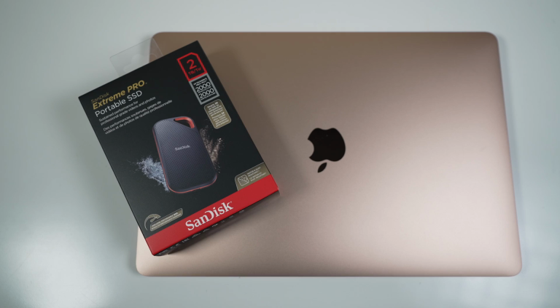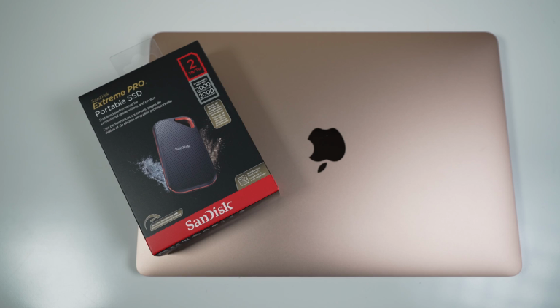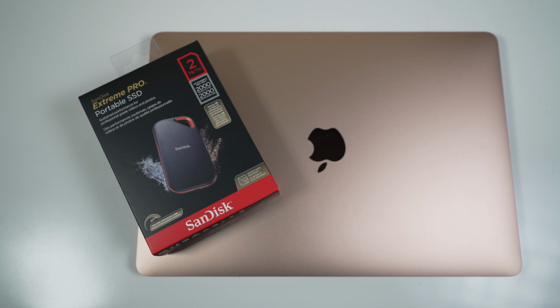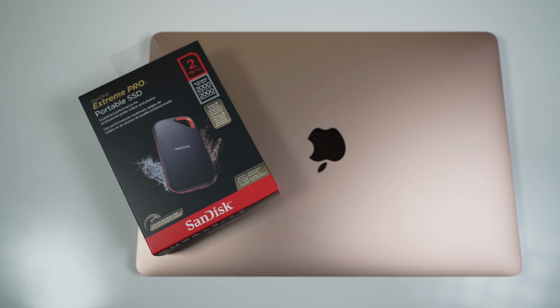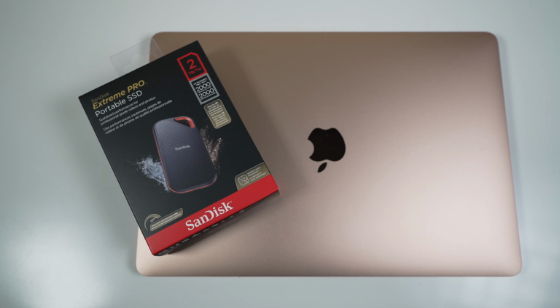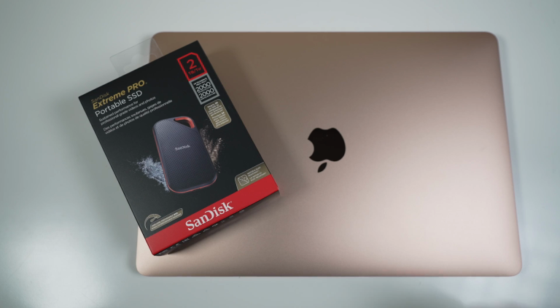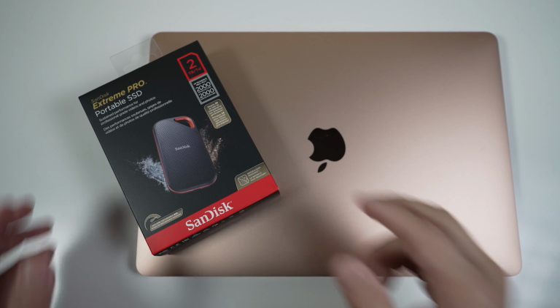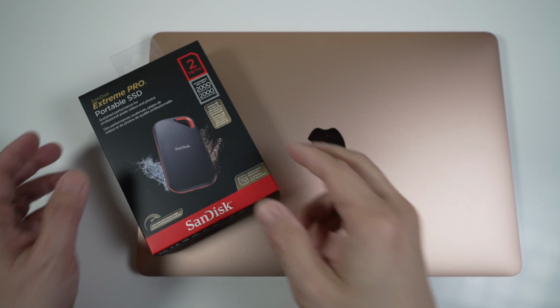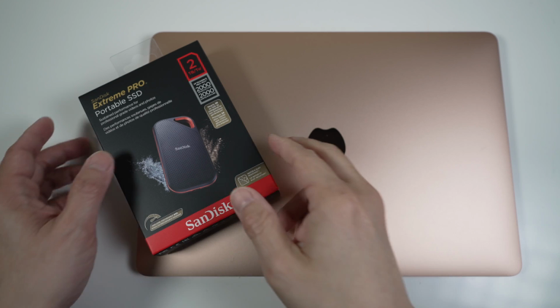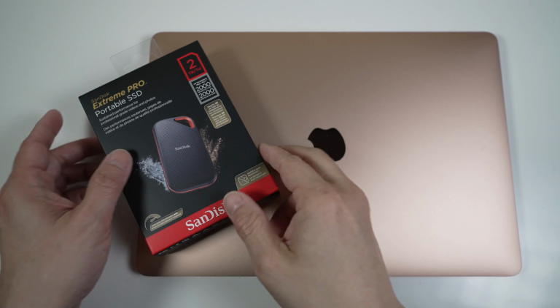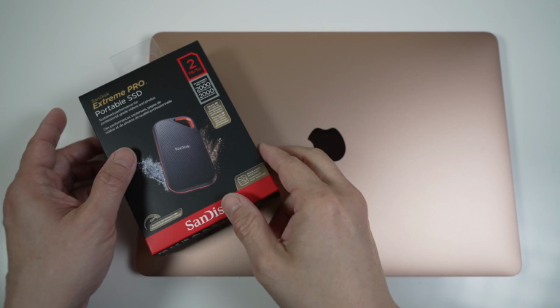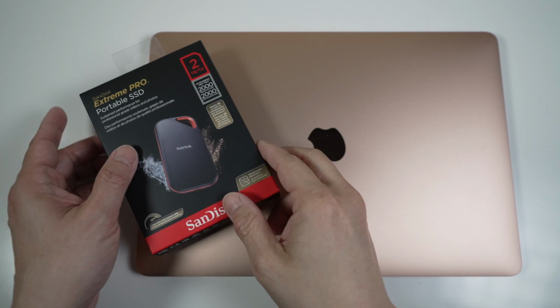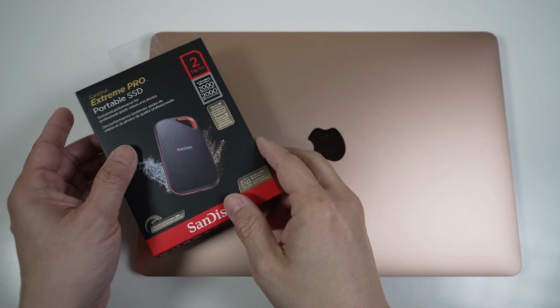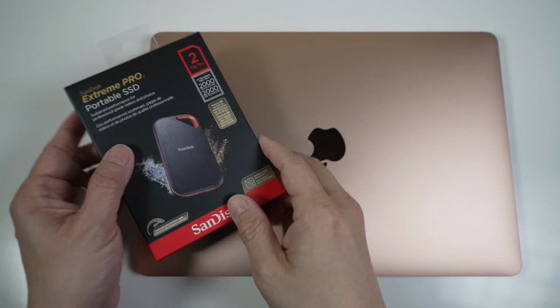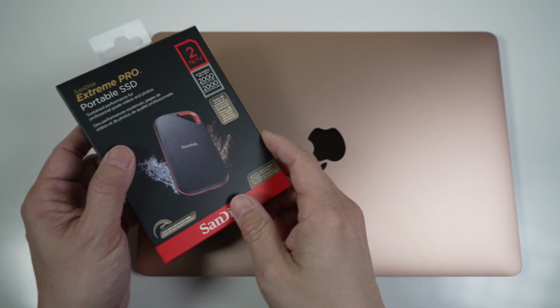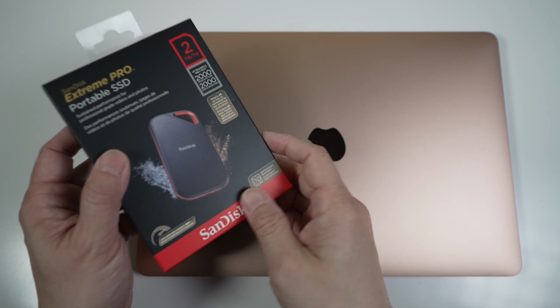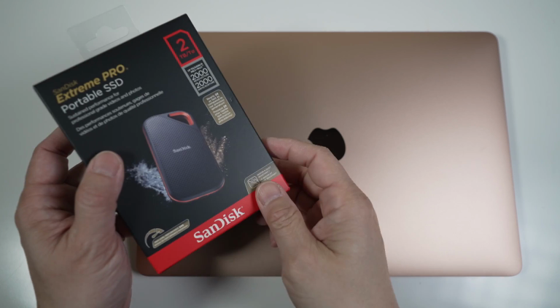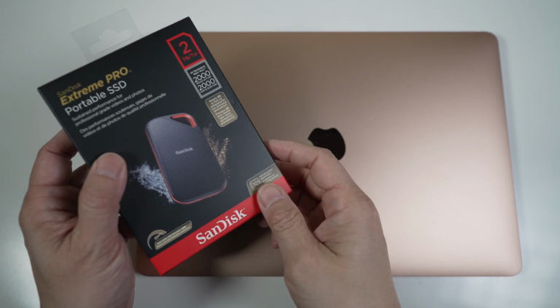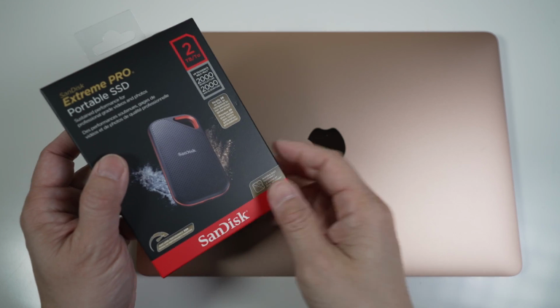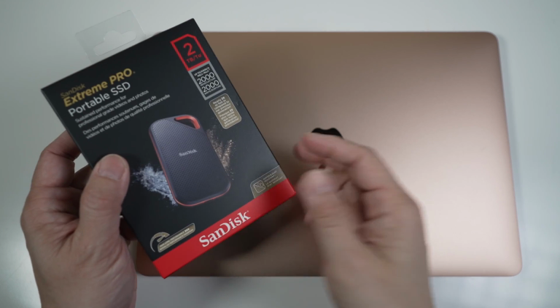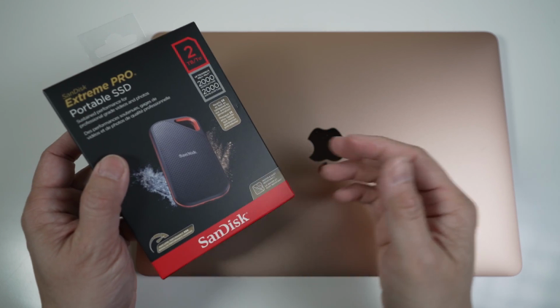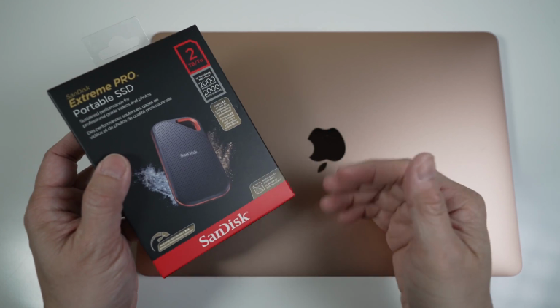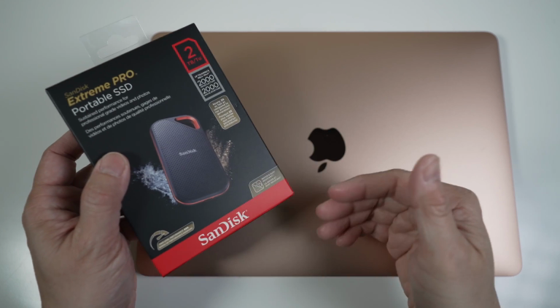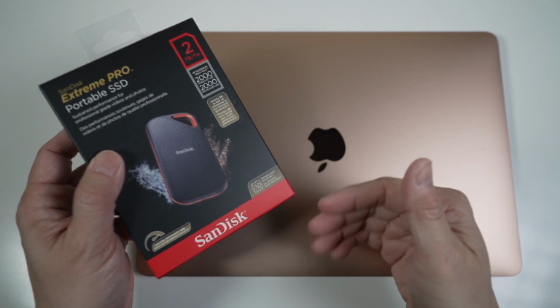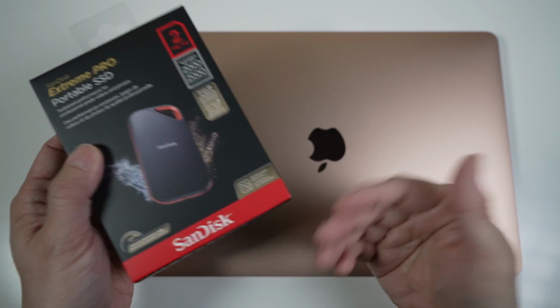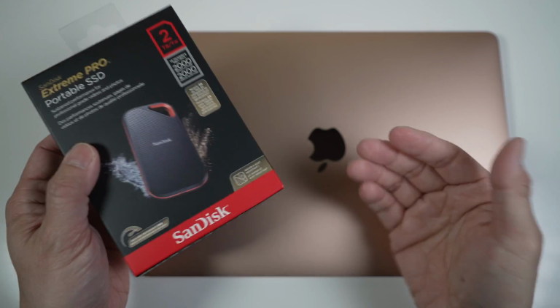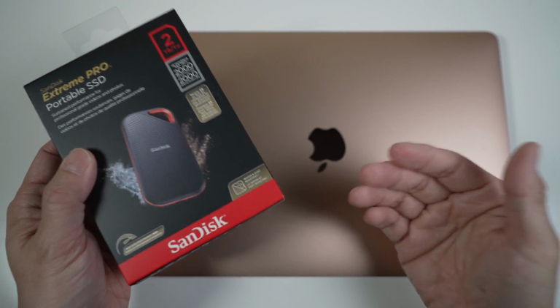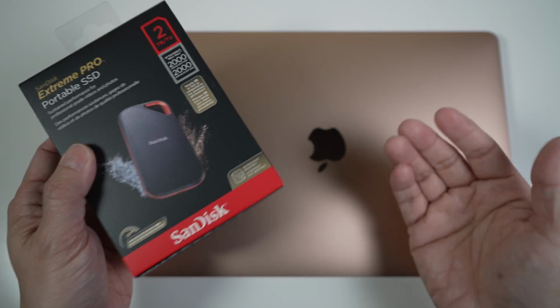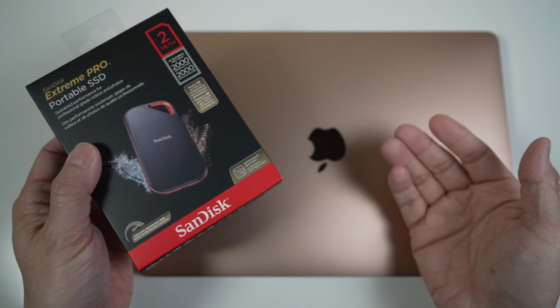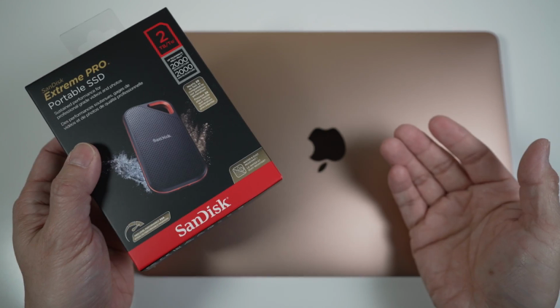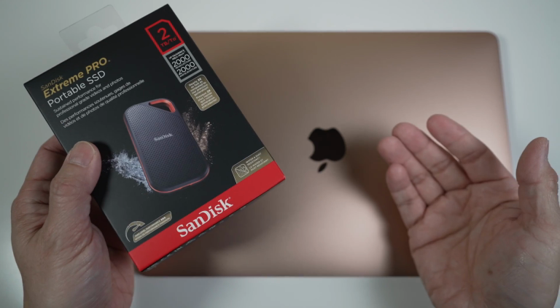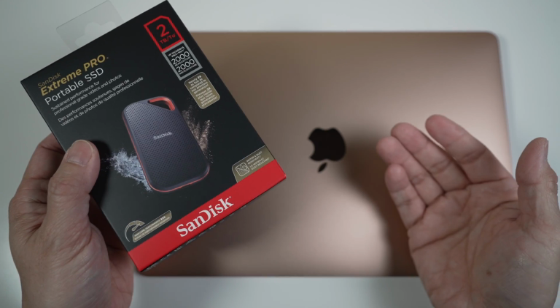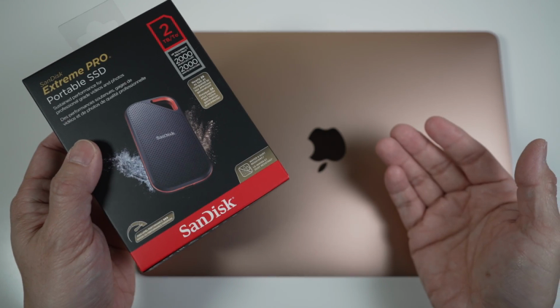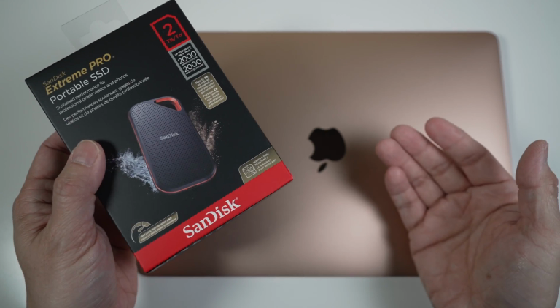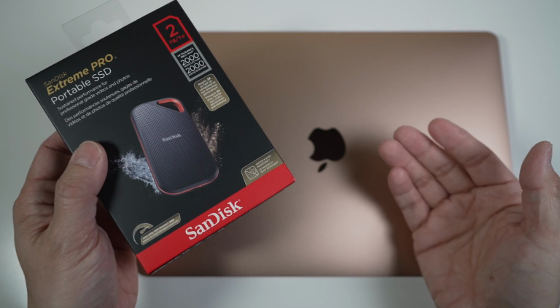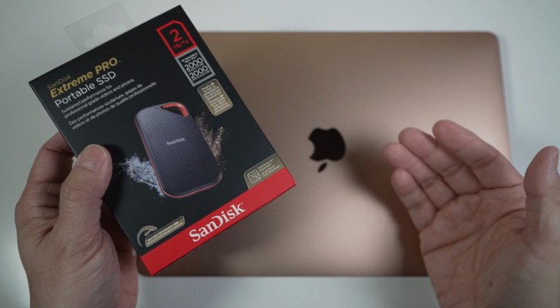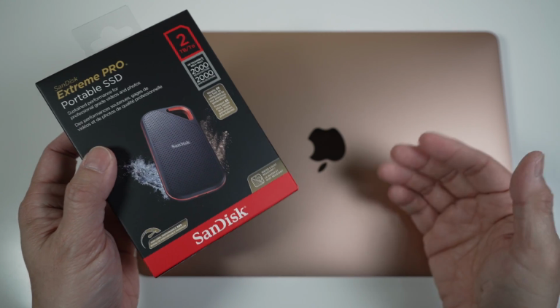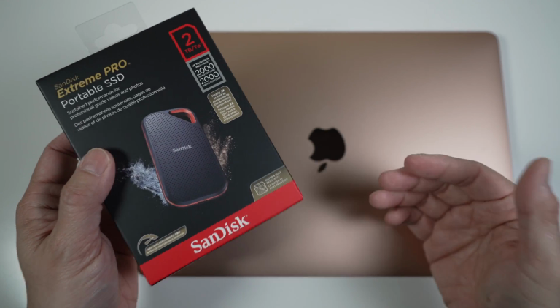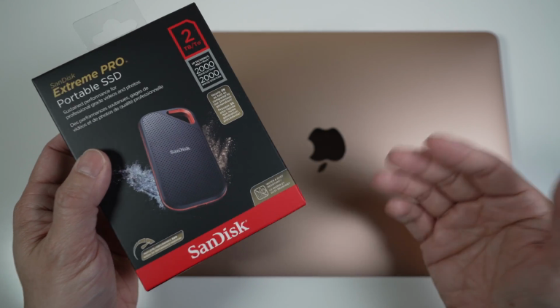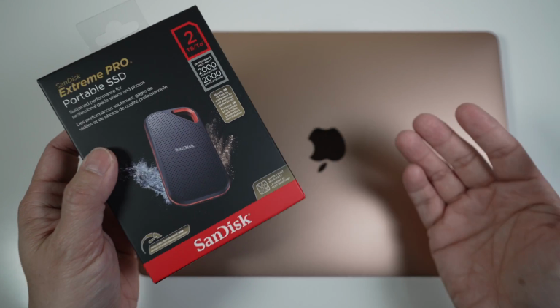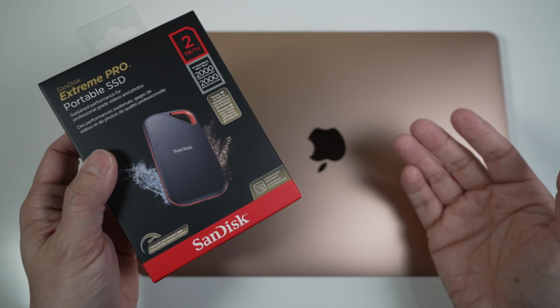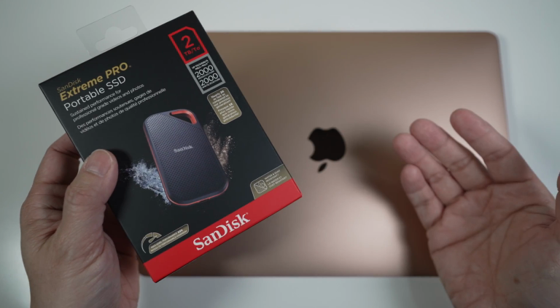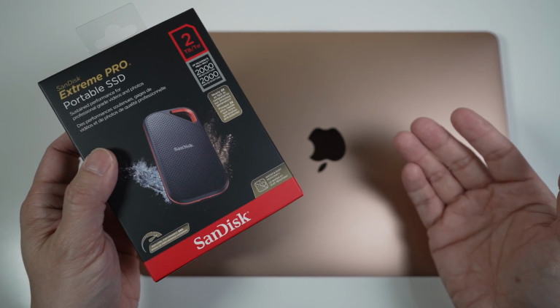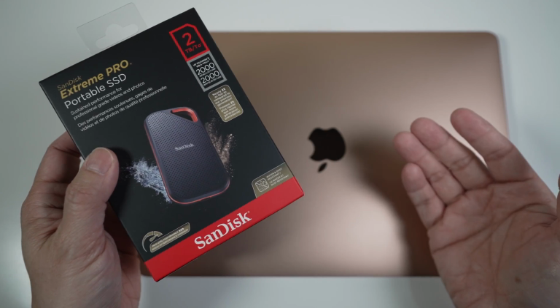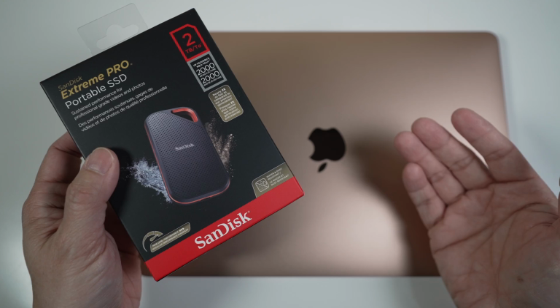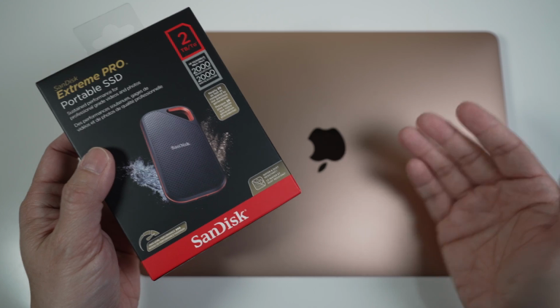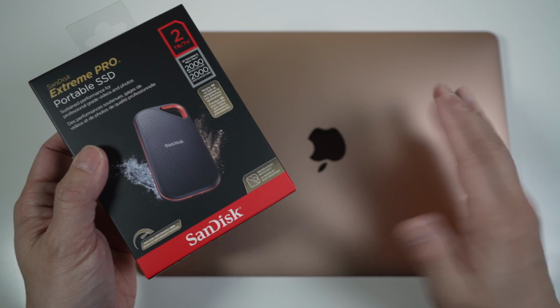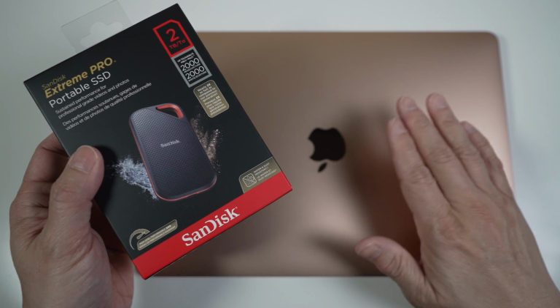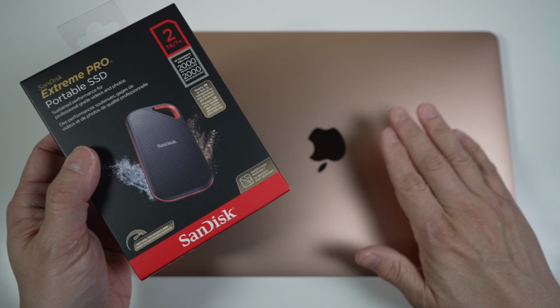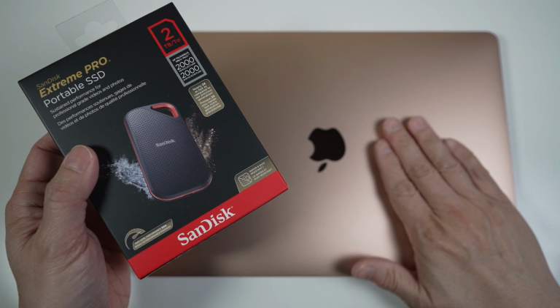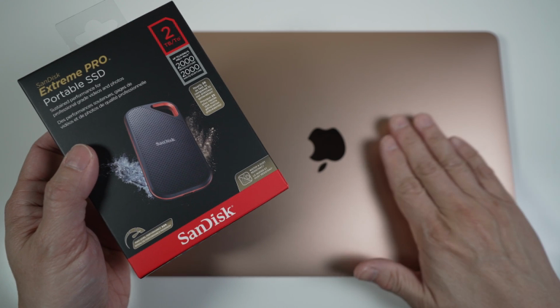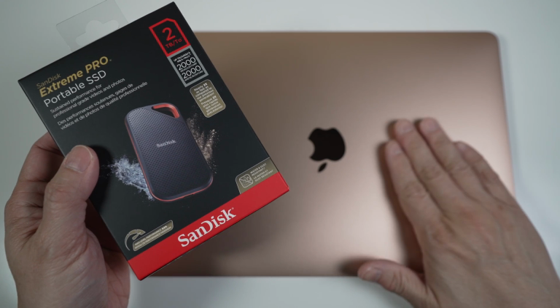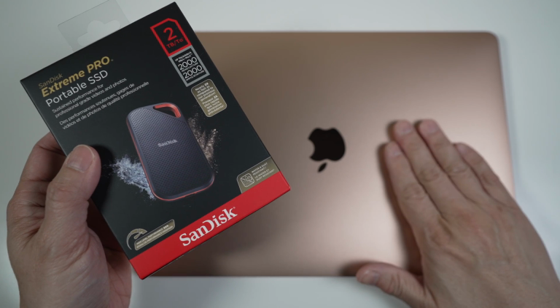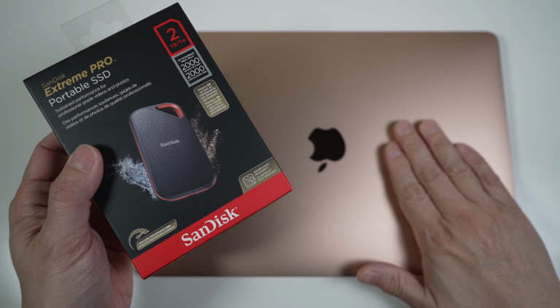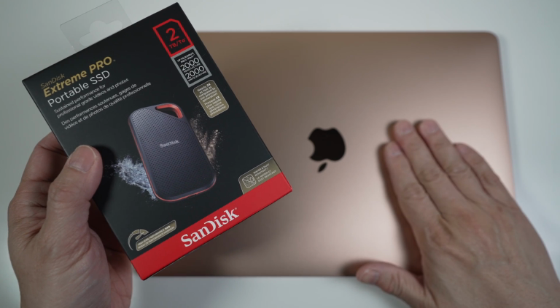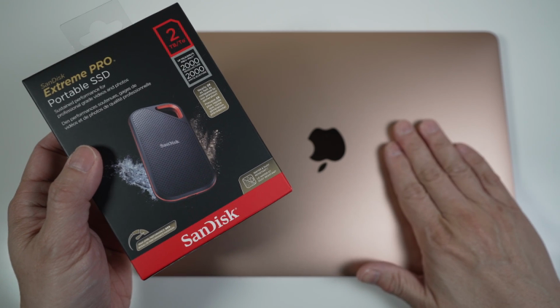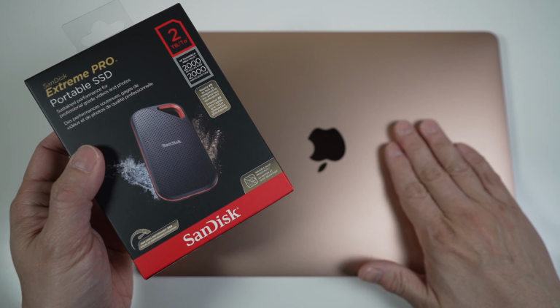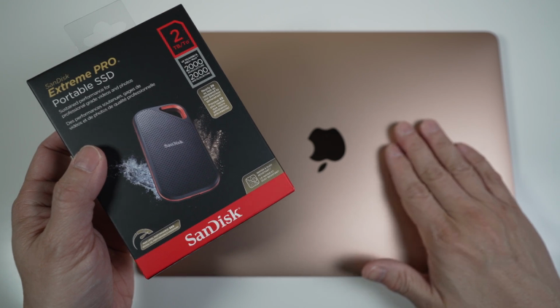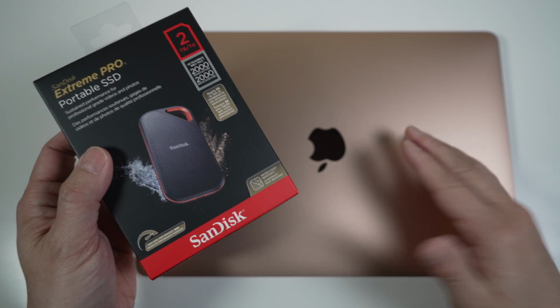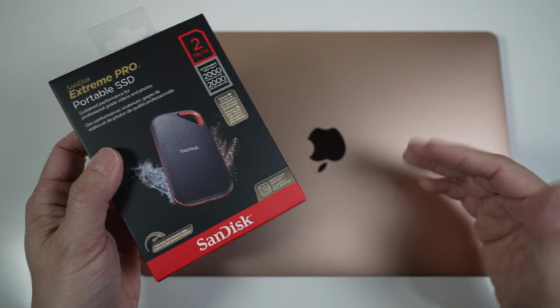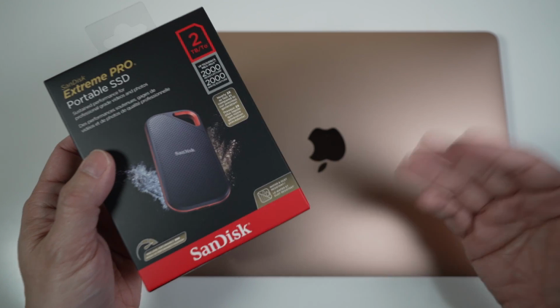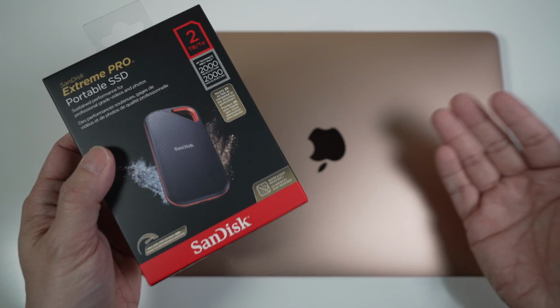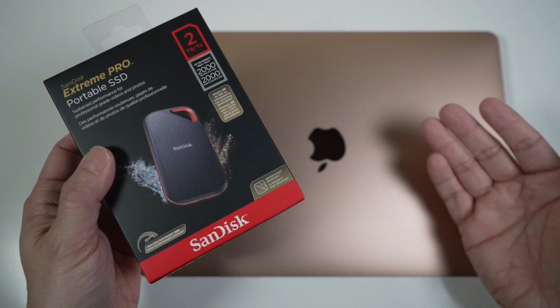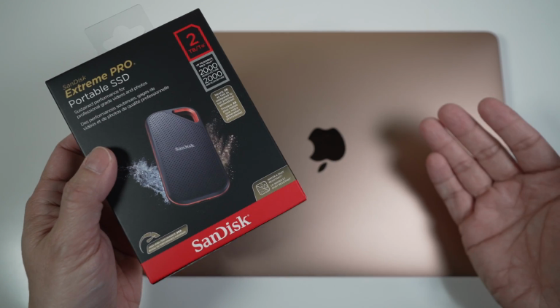The SanDisk Extreme Pro version 2 portable SSD is fast. But is it too fast for the new M1 MacBooks? Let's find out.